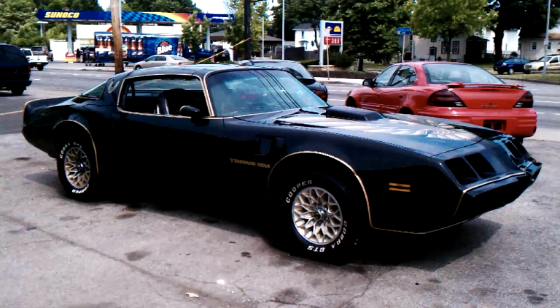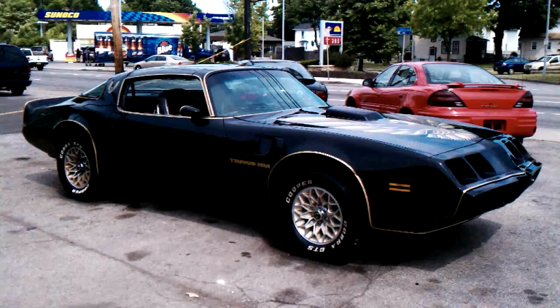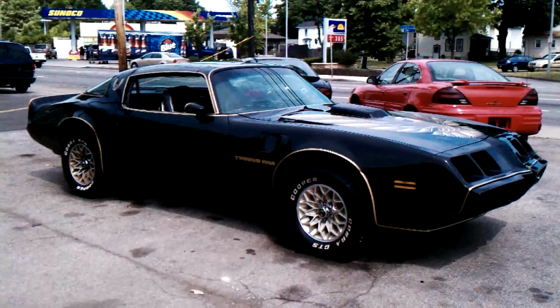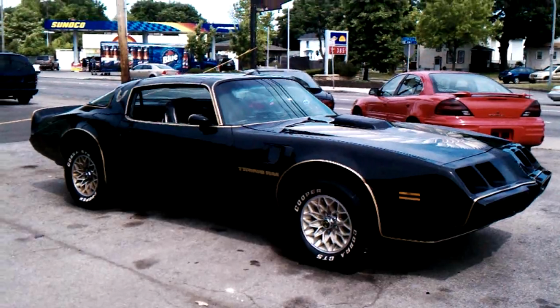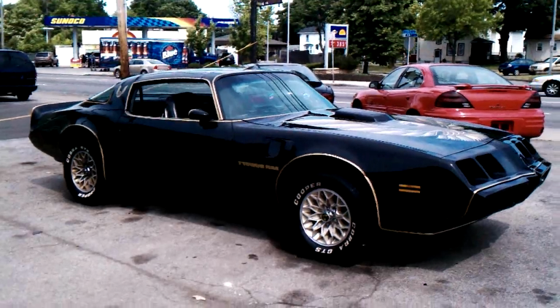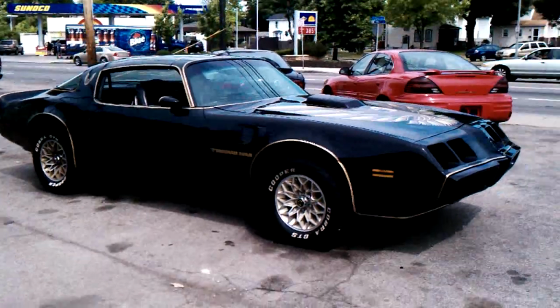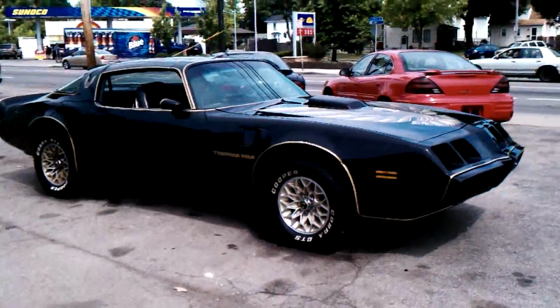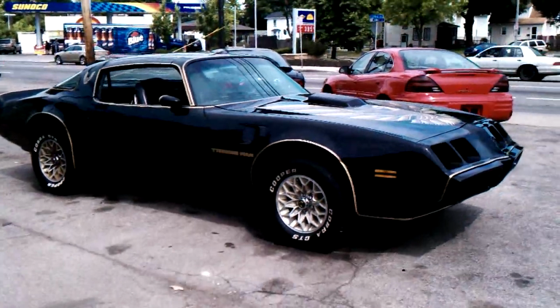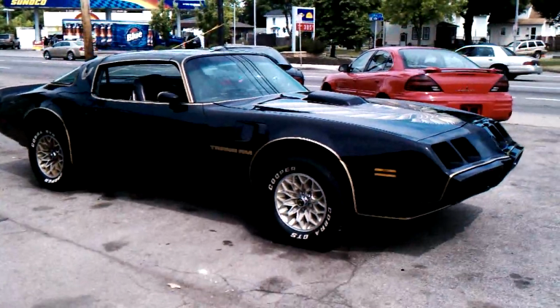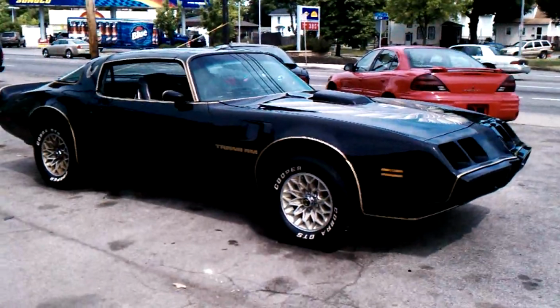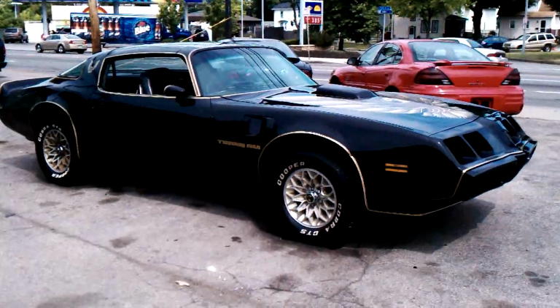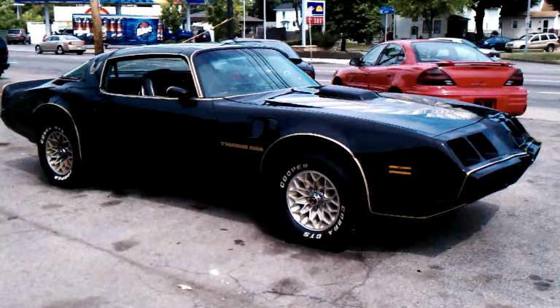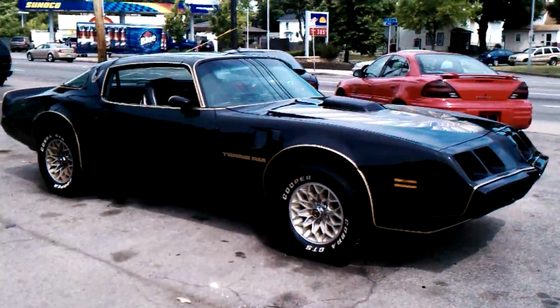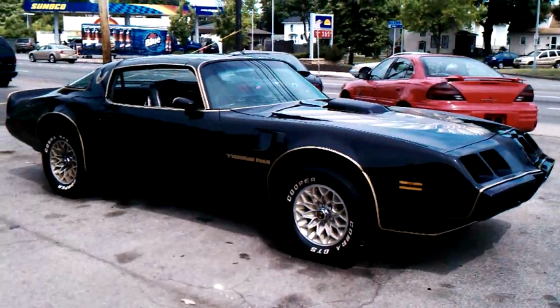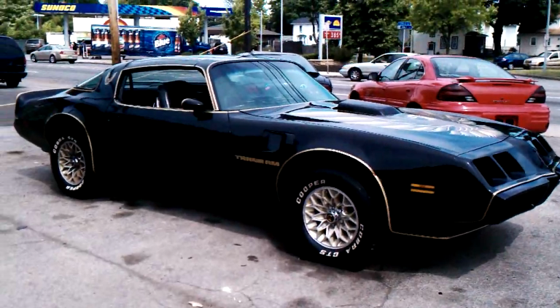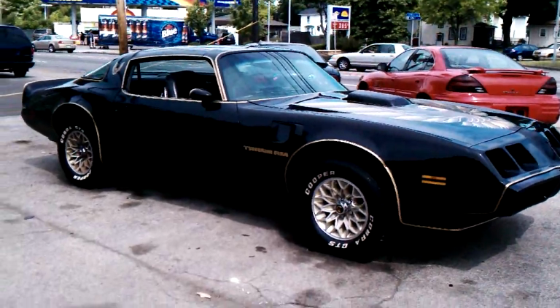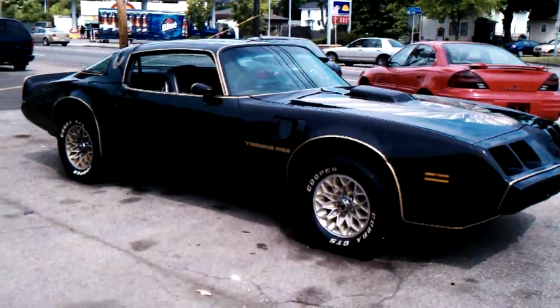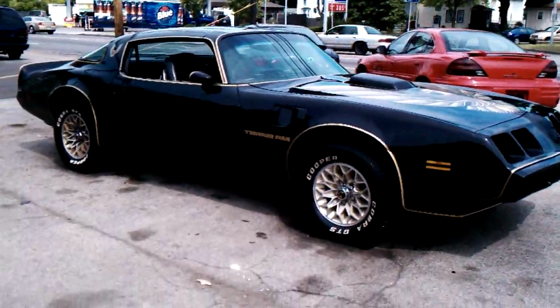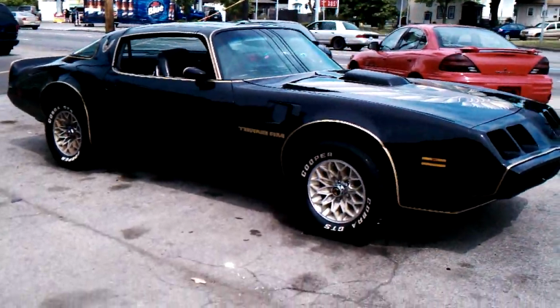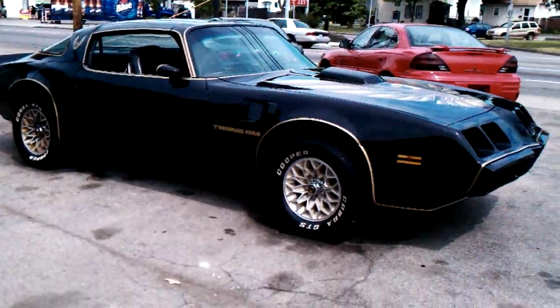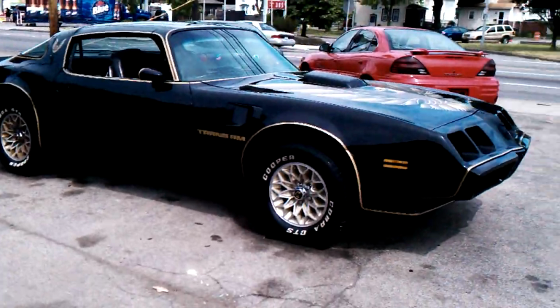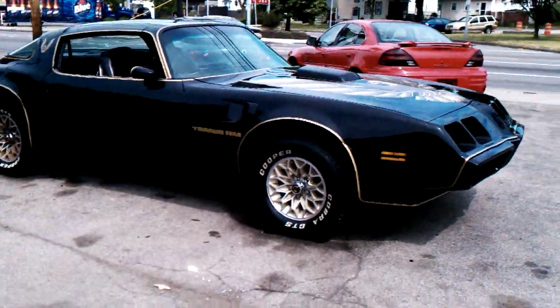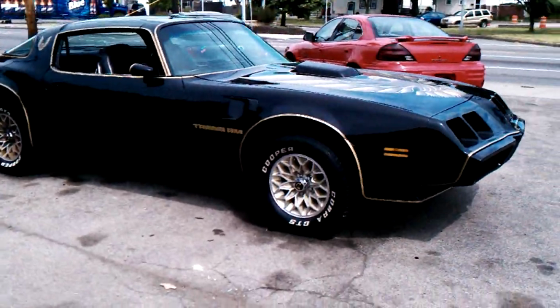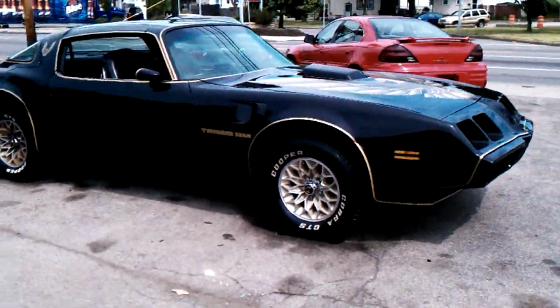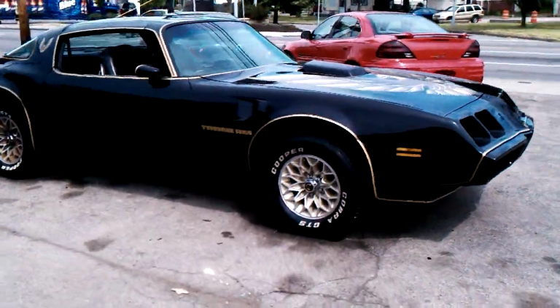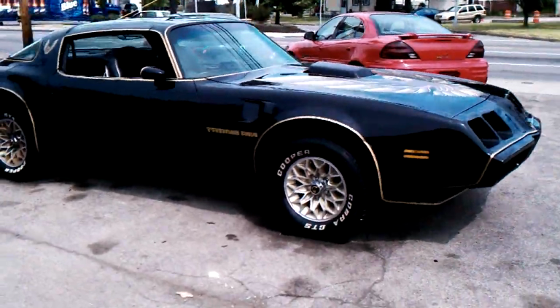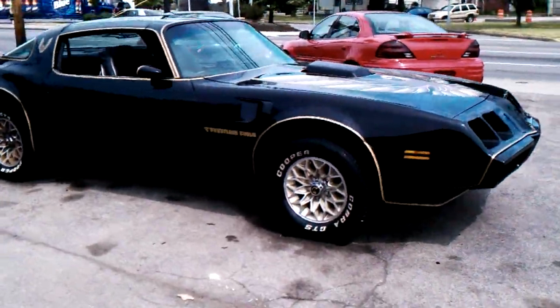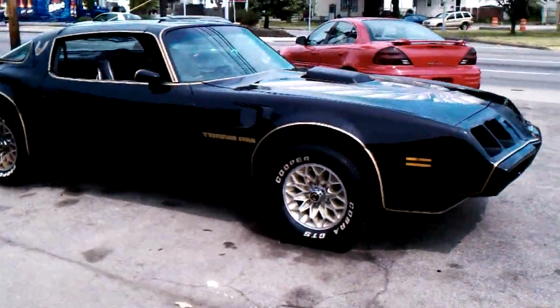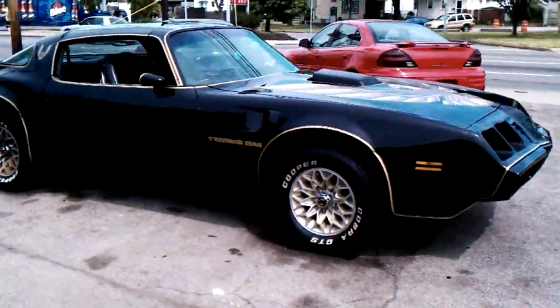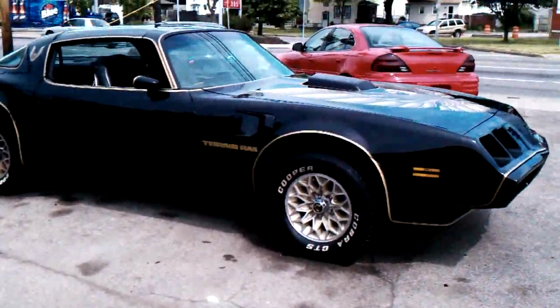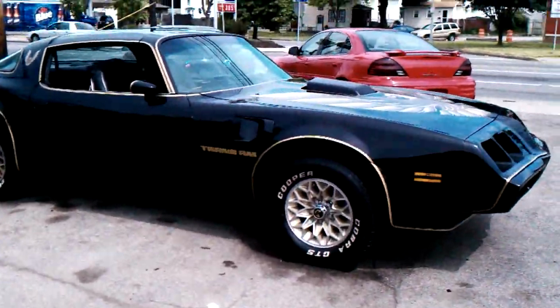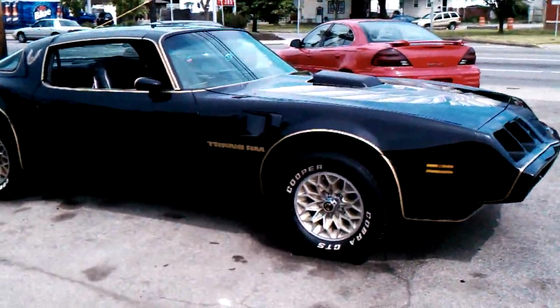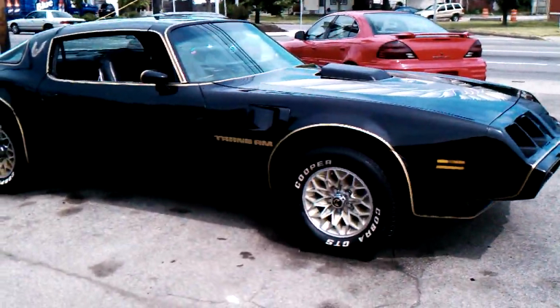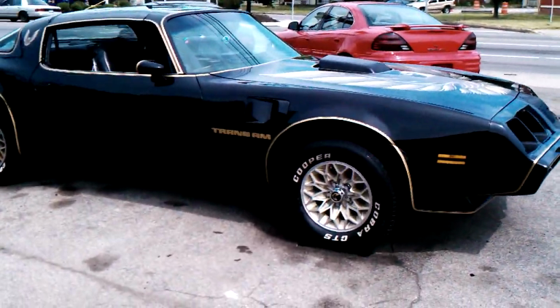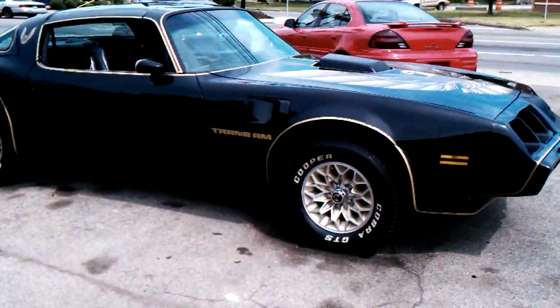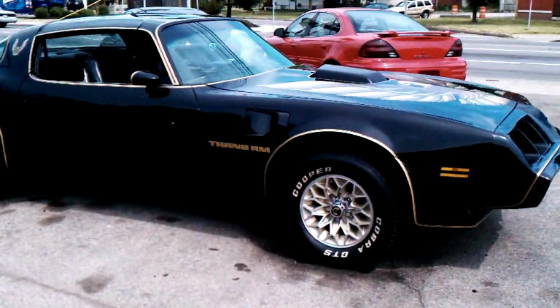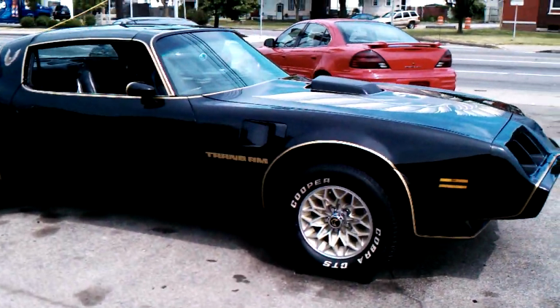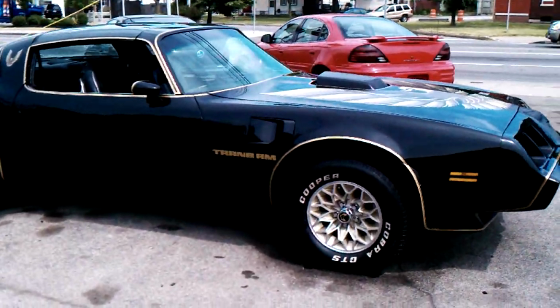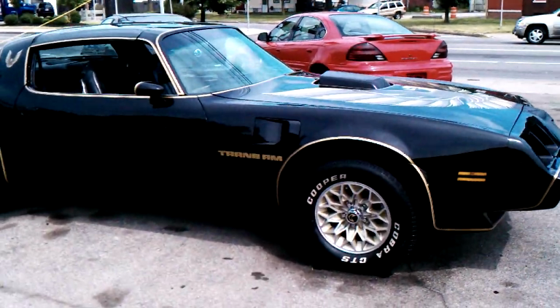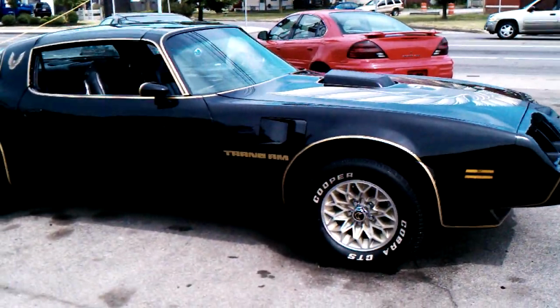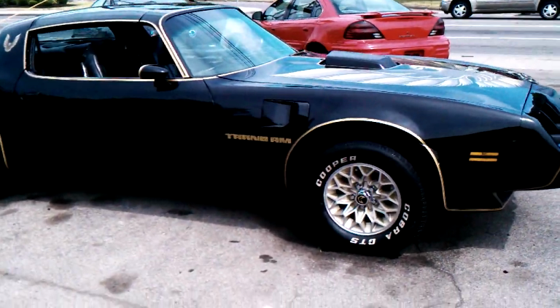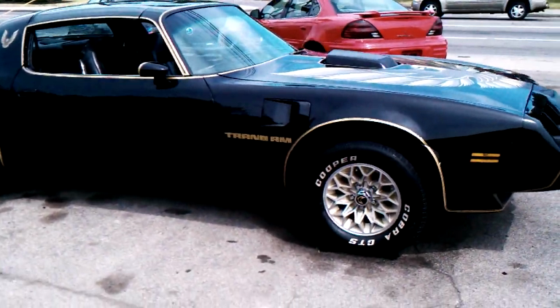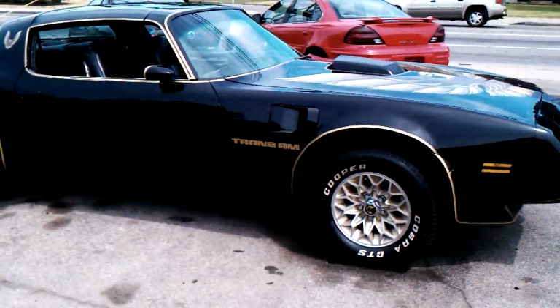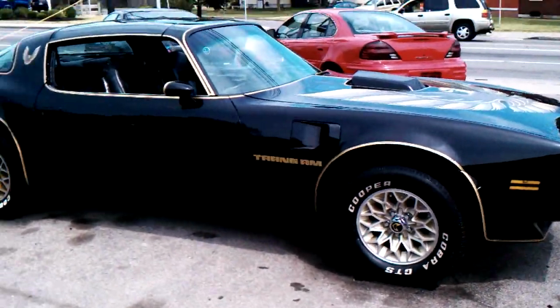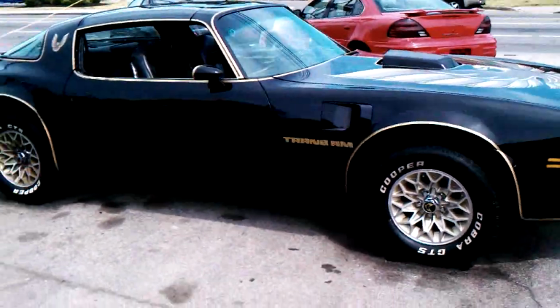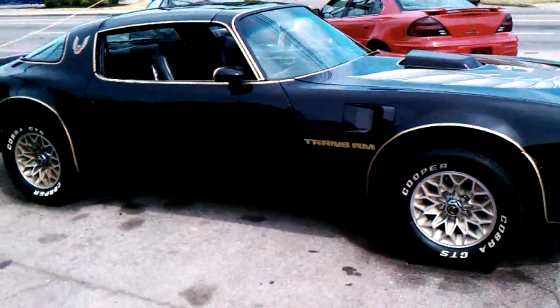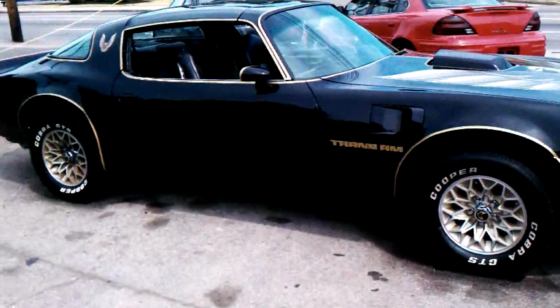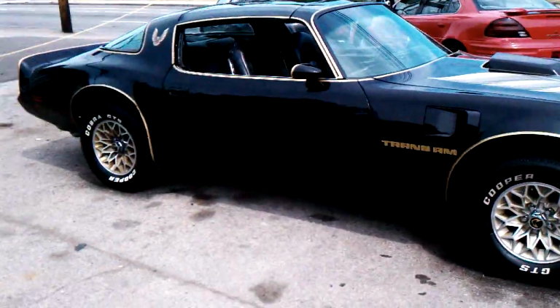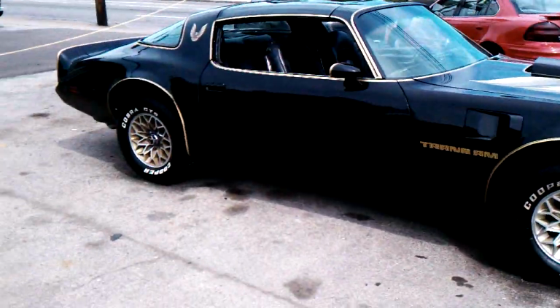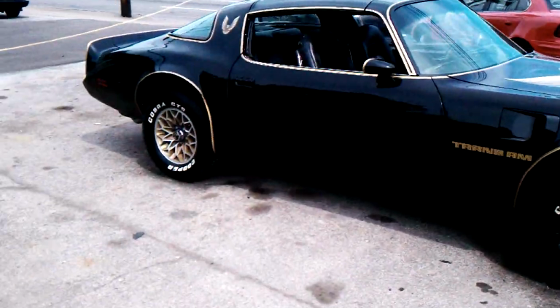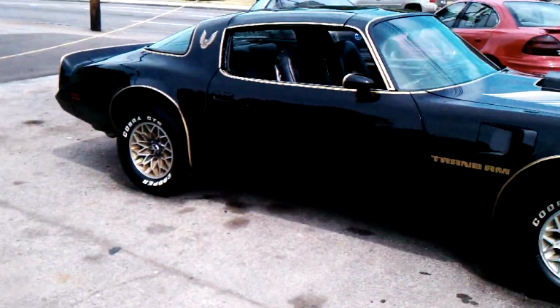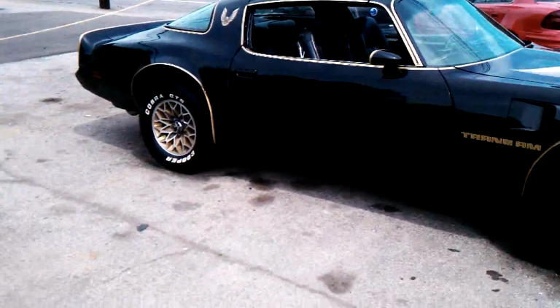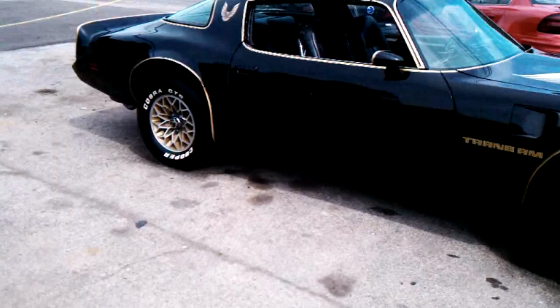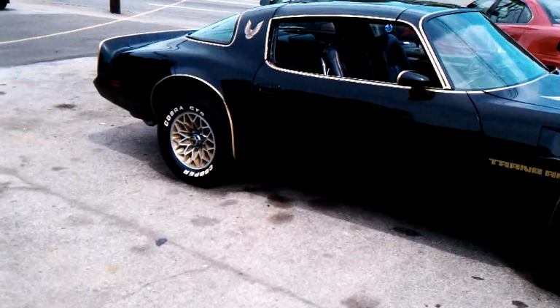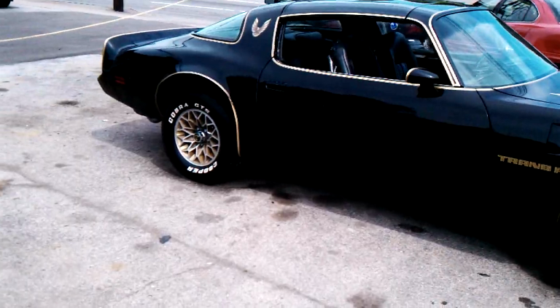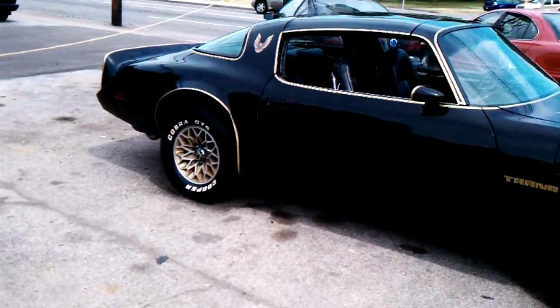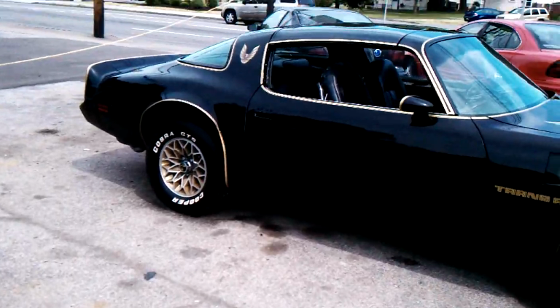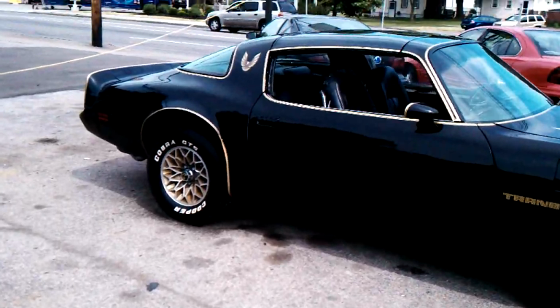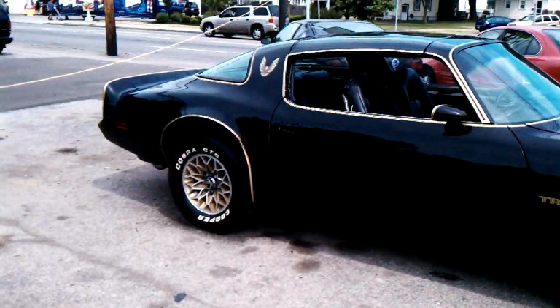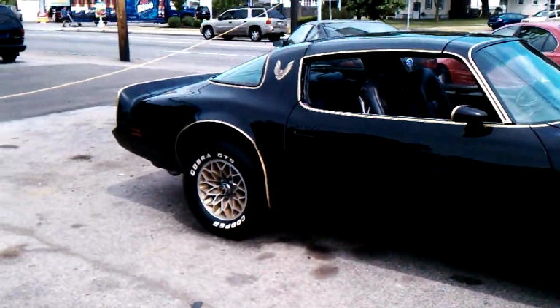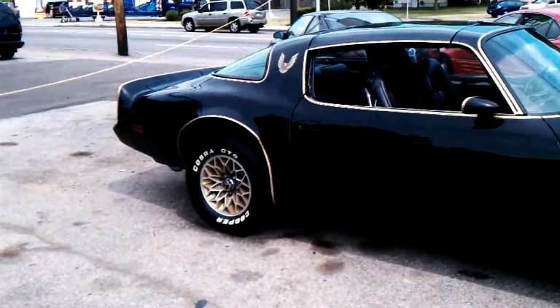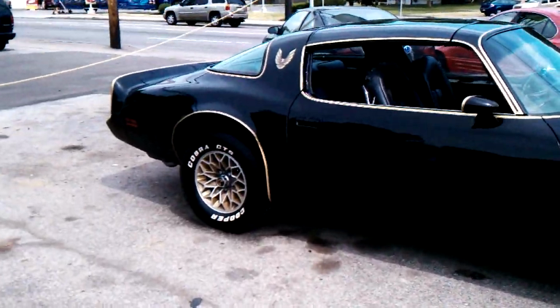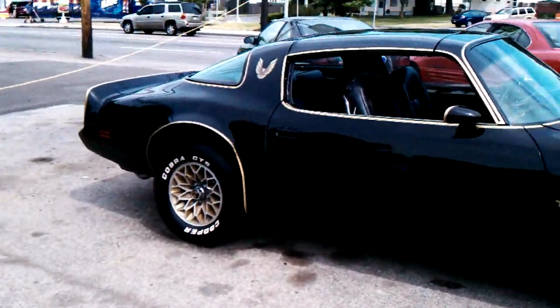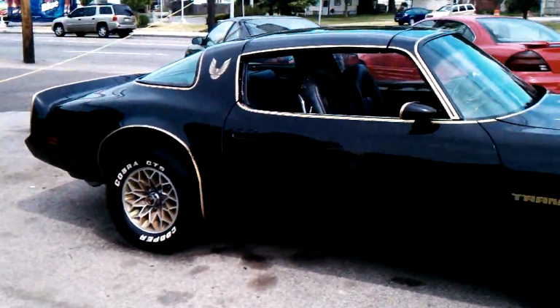Black car. Alright, here's a picture of the Trans Am. A video.